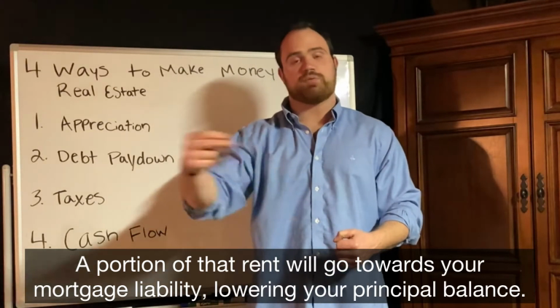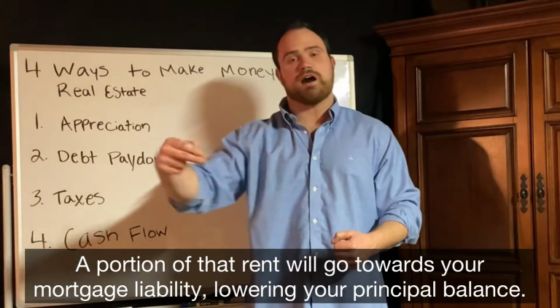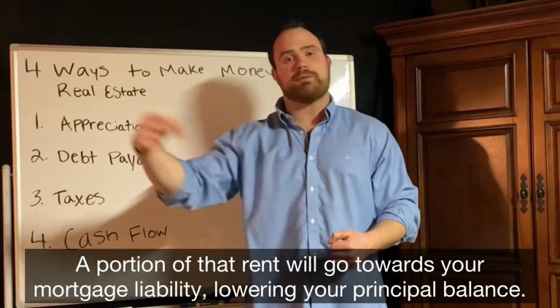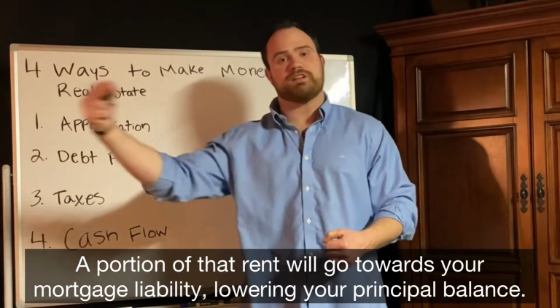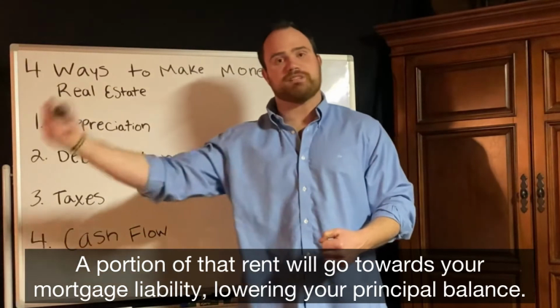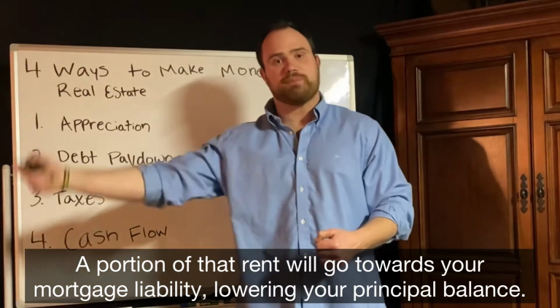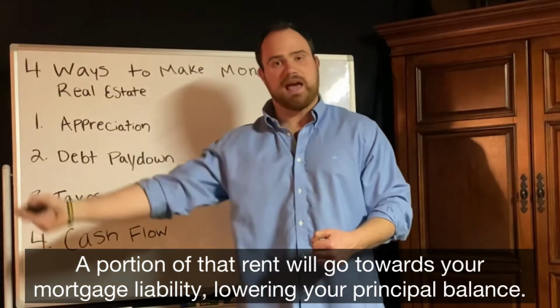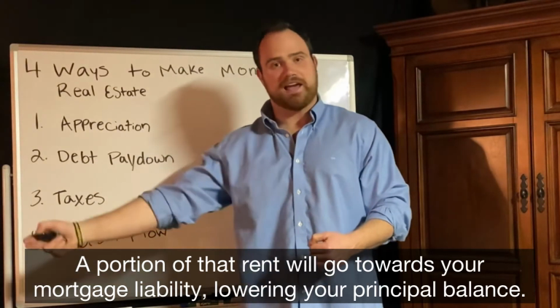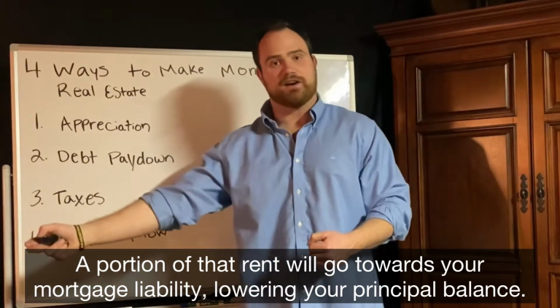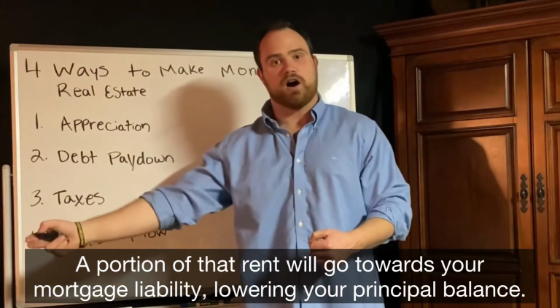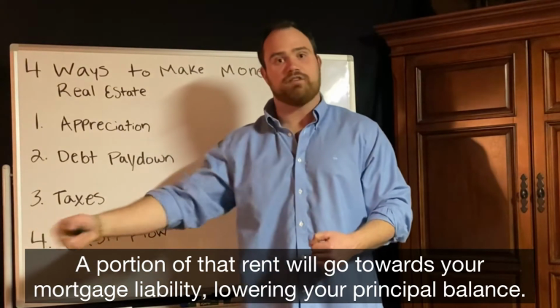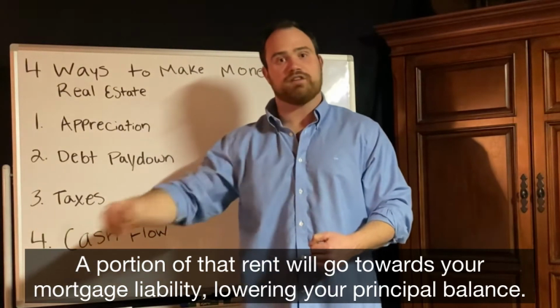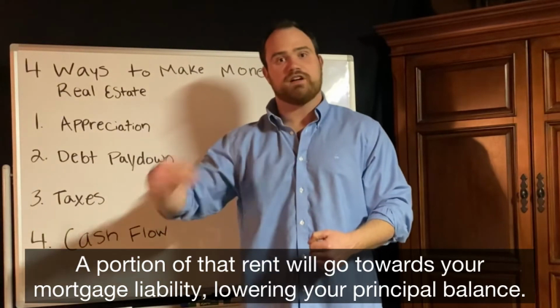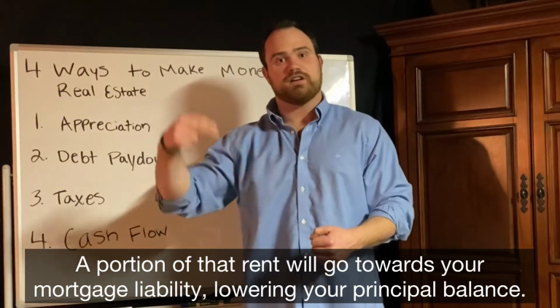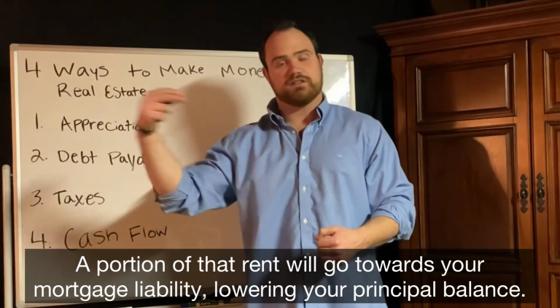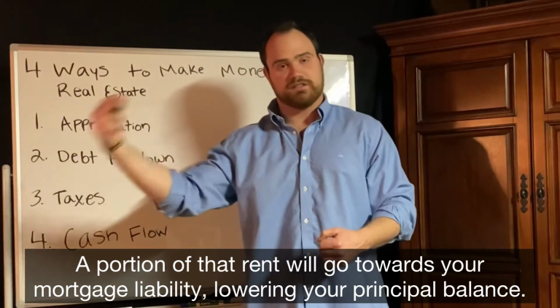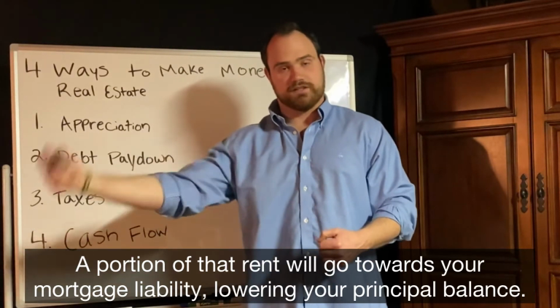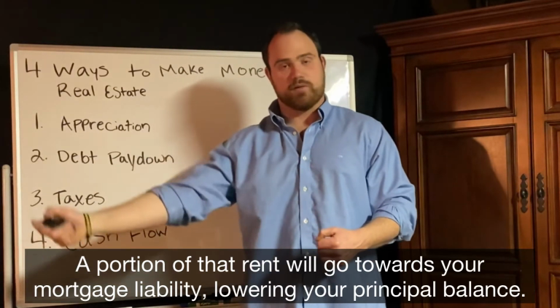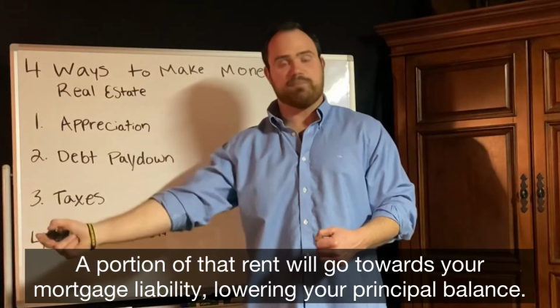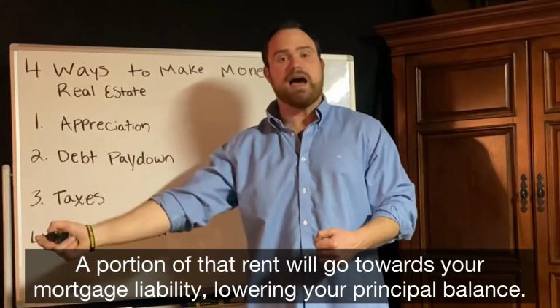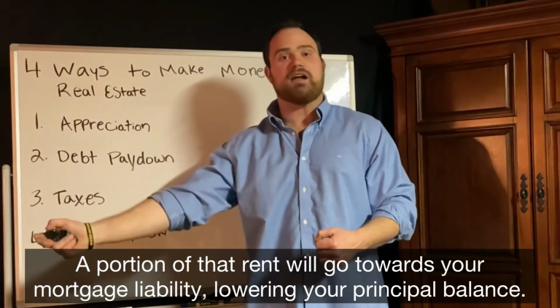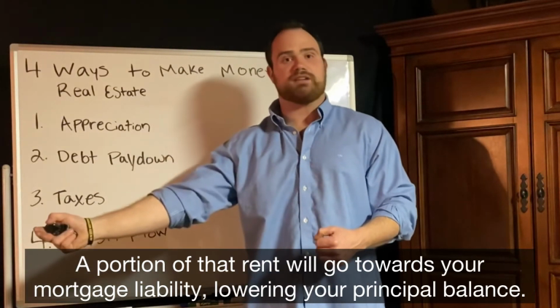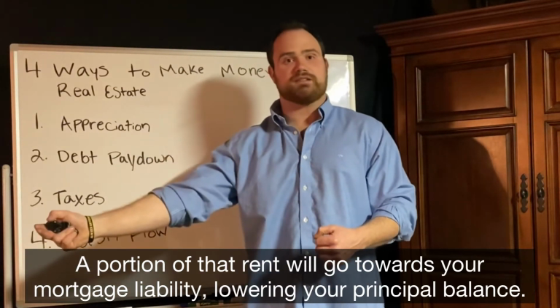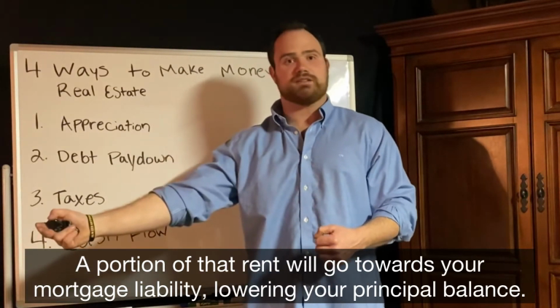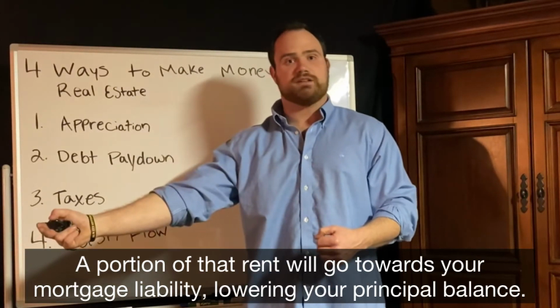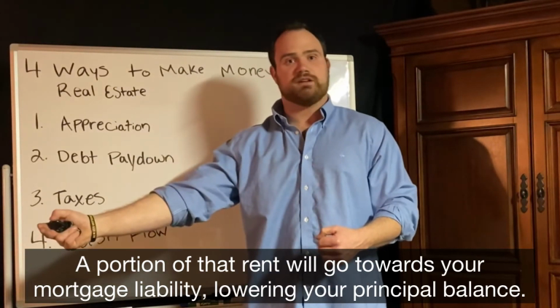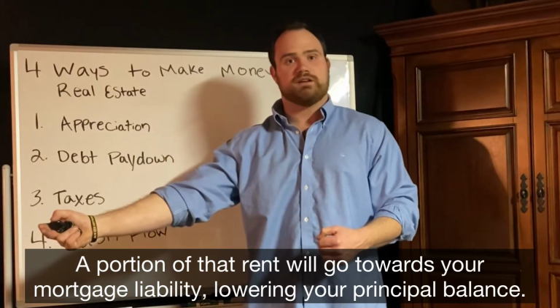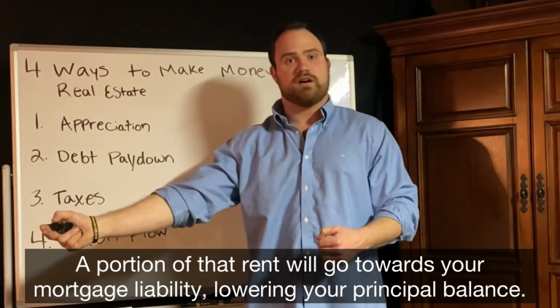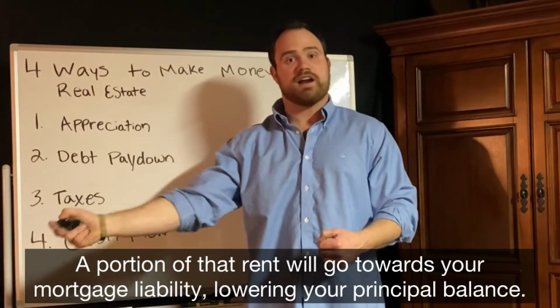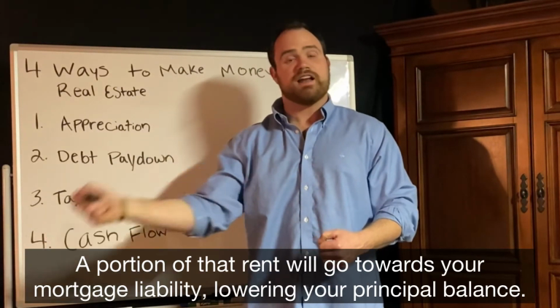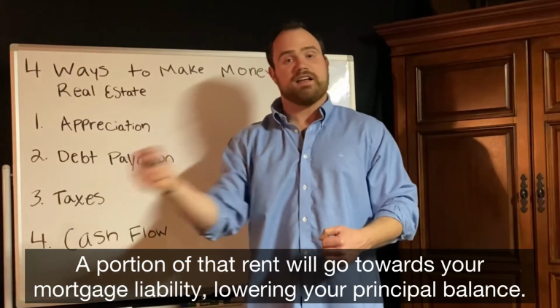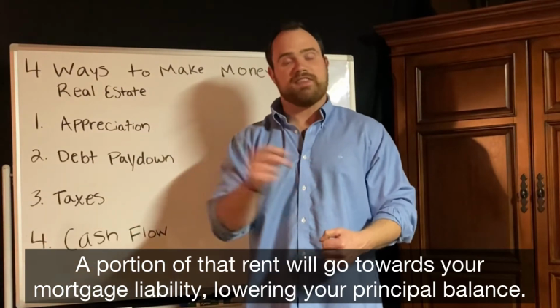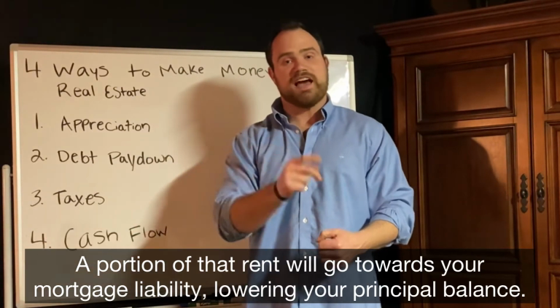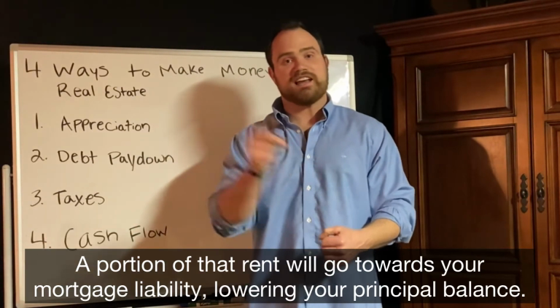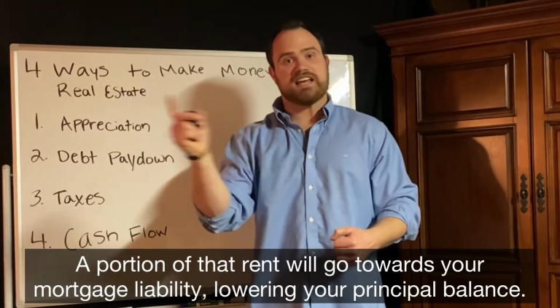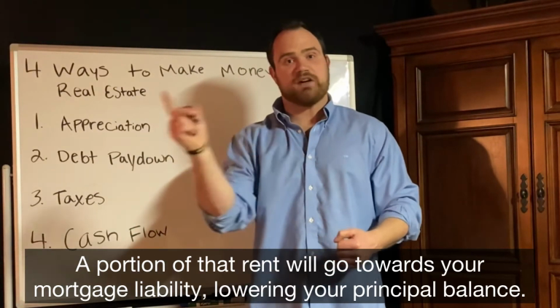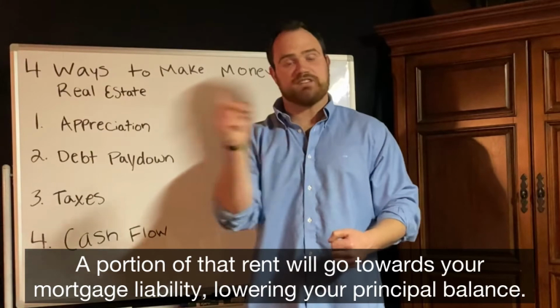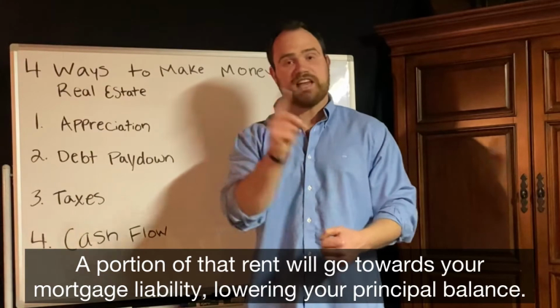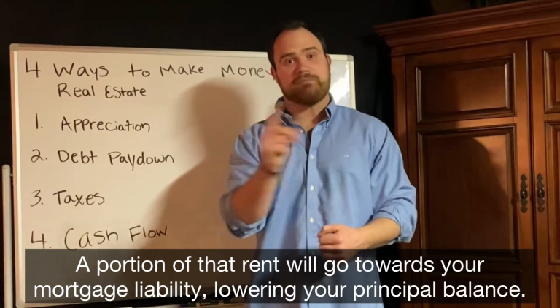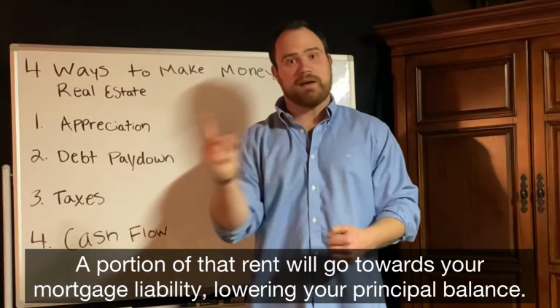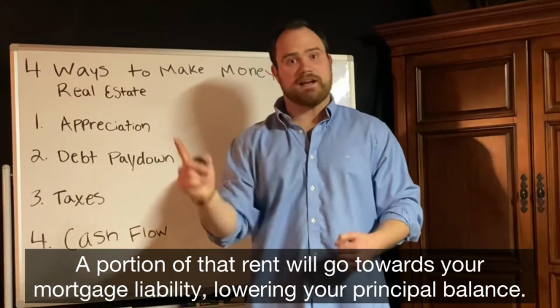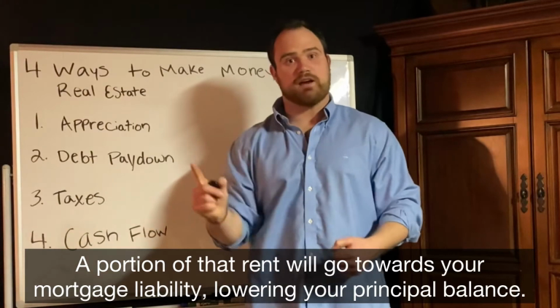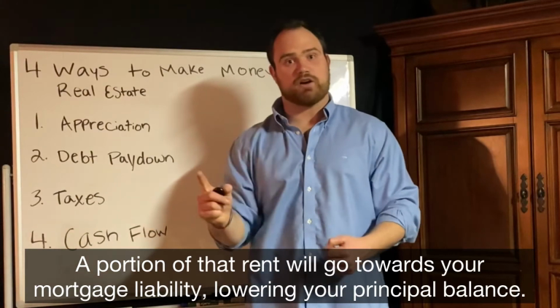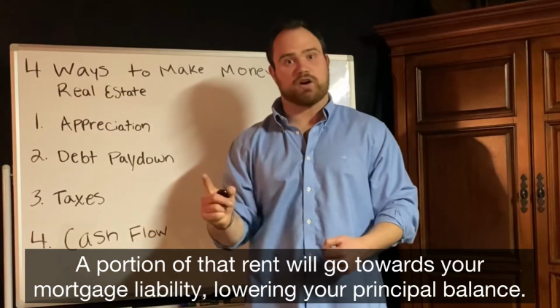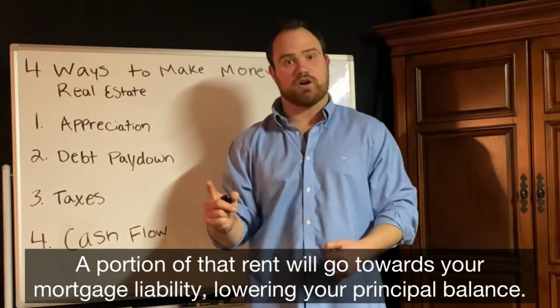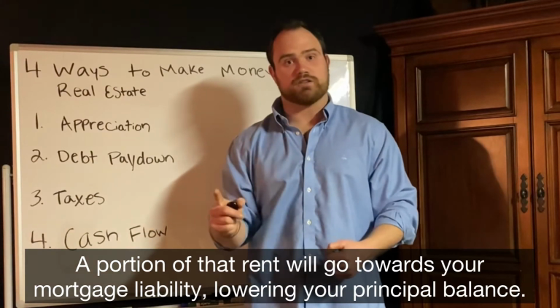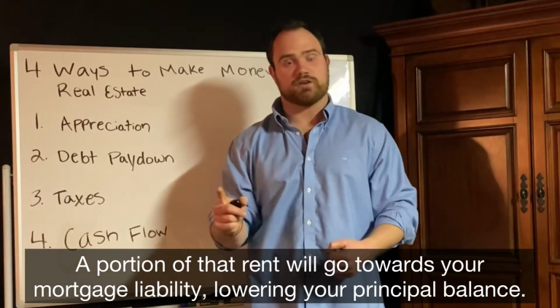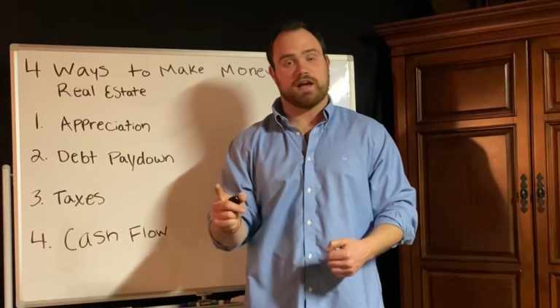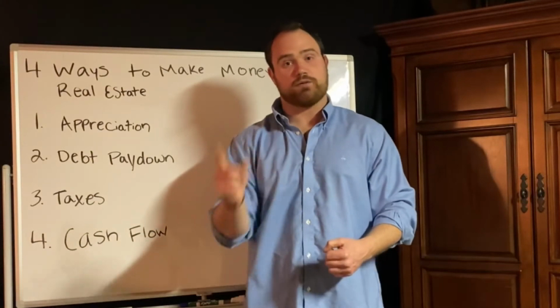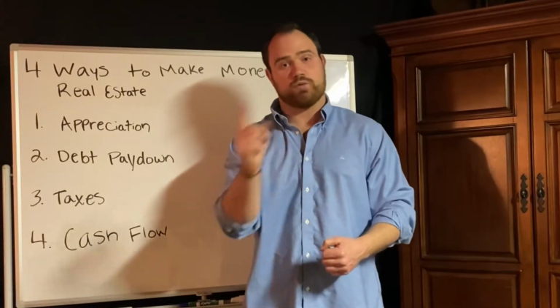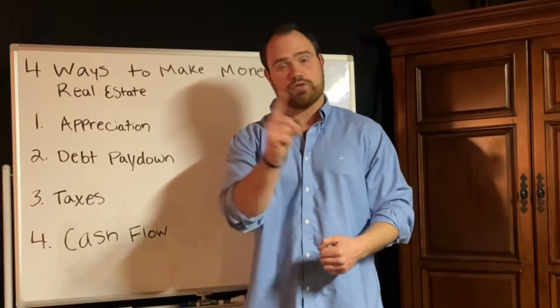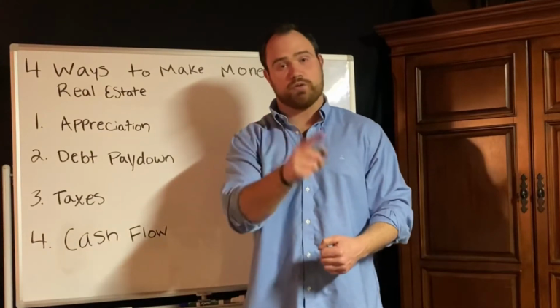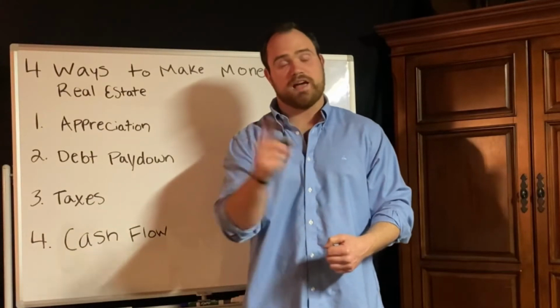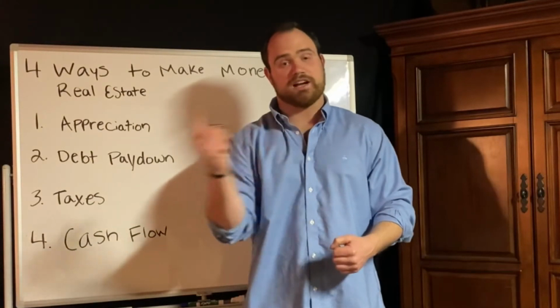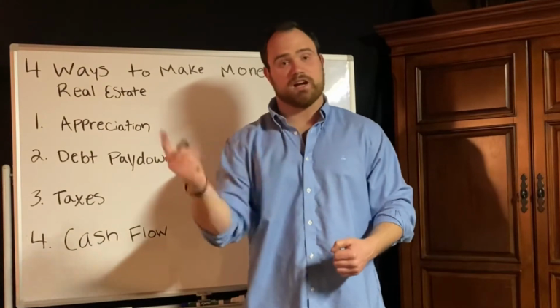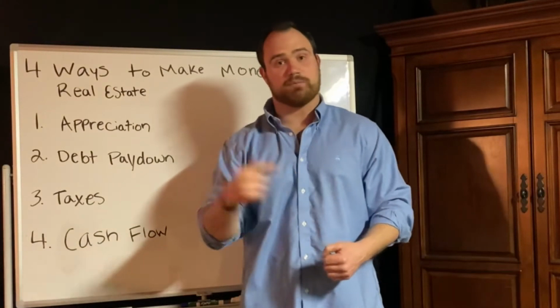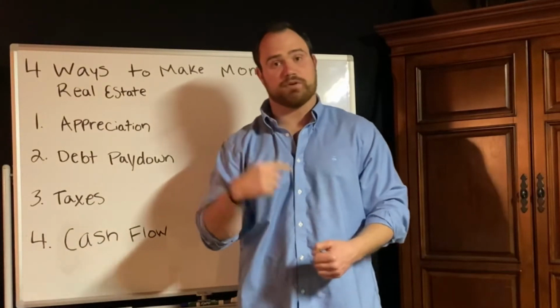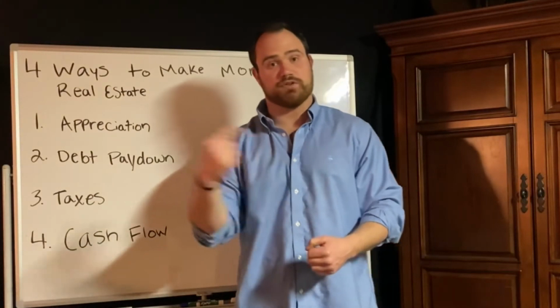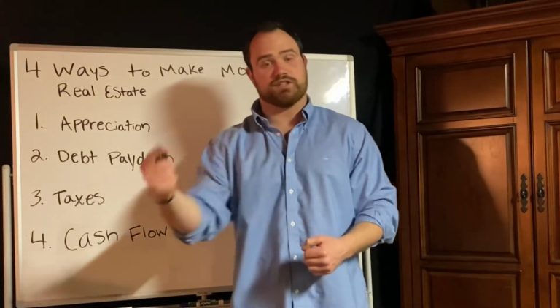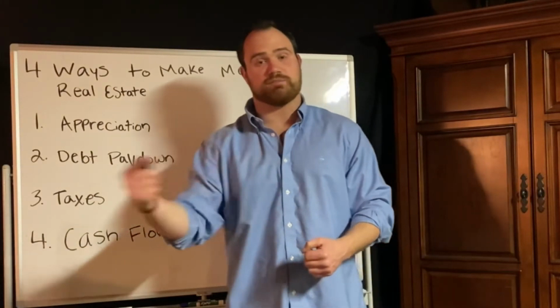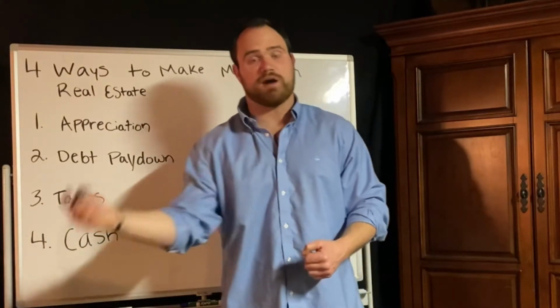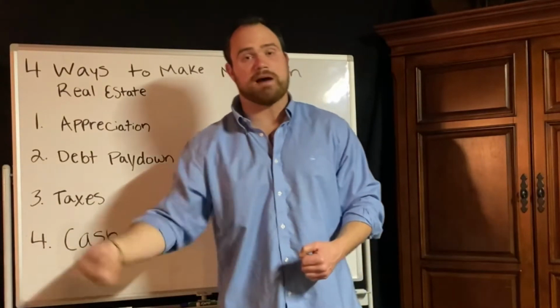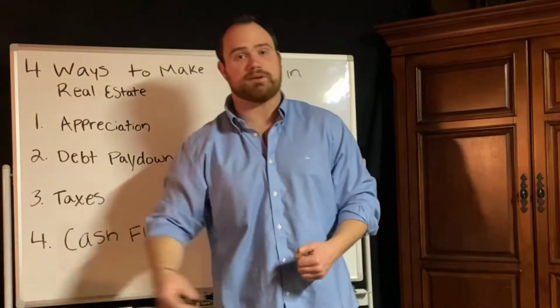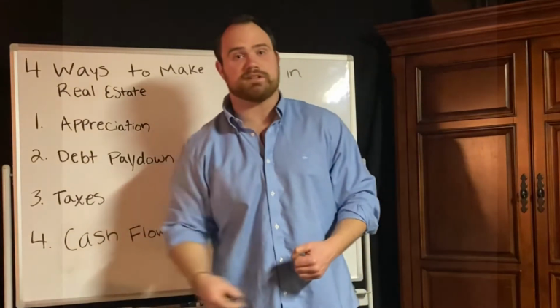Every single month, a portion of that mortgage payment goes to pay down your principal balance, lowering your mortgage liability every single month until the property is paid off to a zero balance. That is how debt pay down occurs through income producing properties.